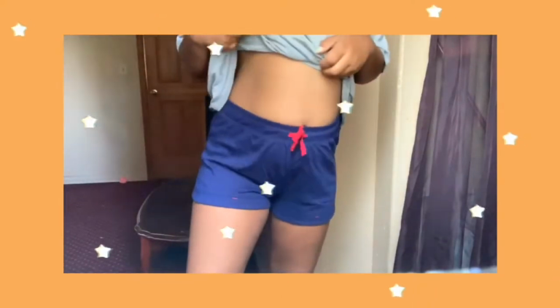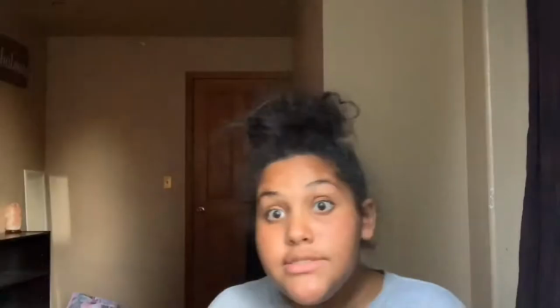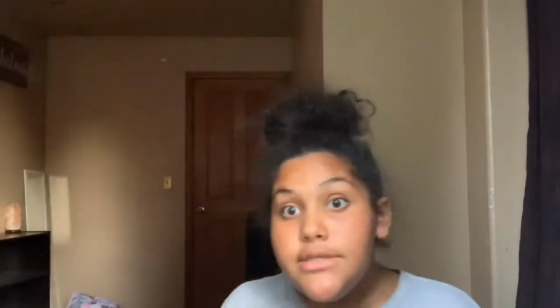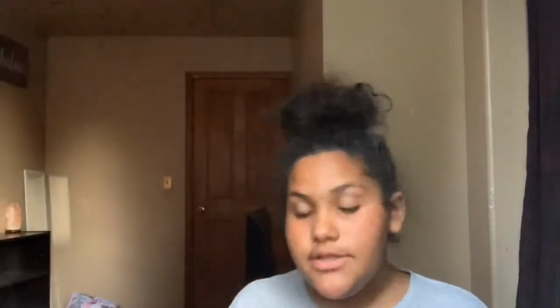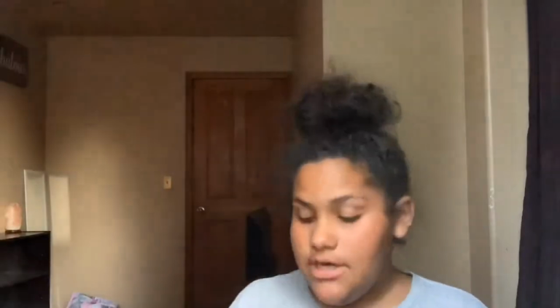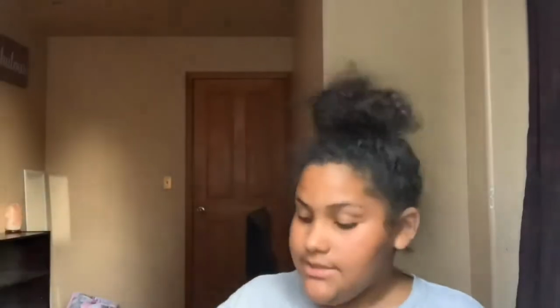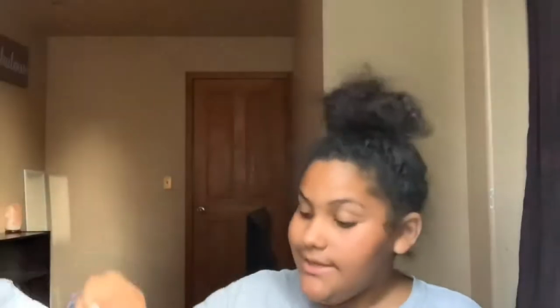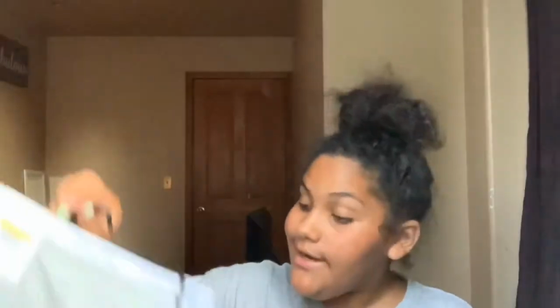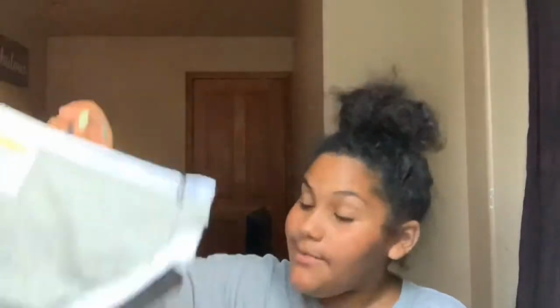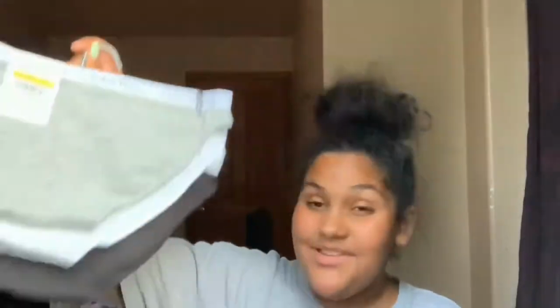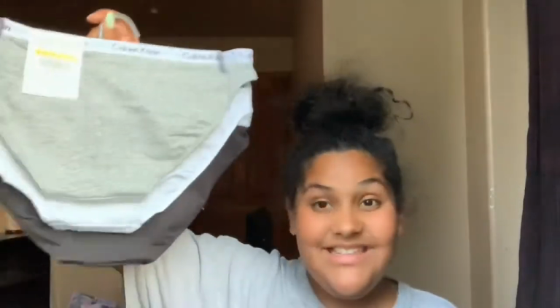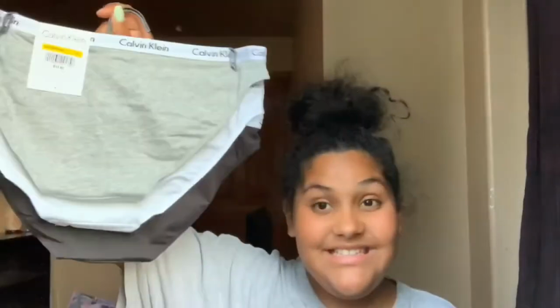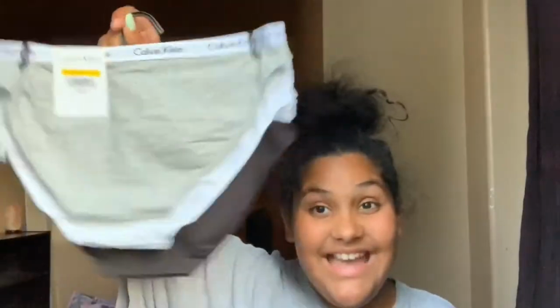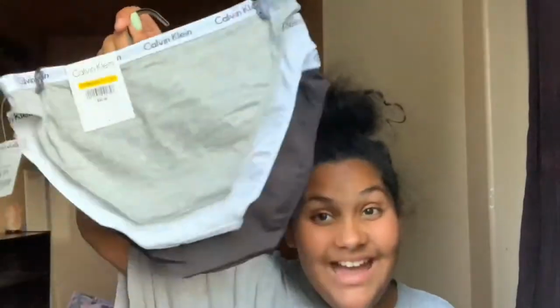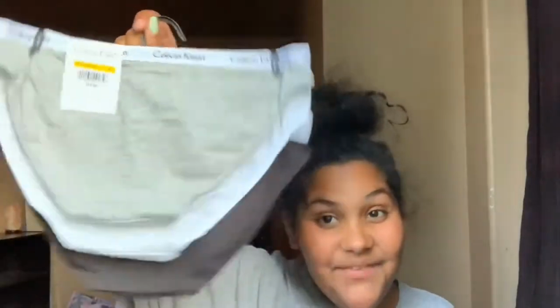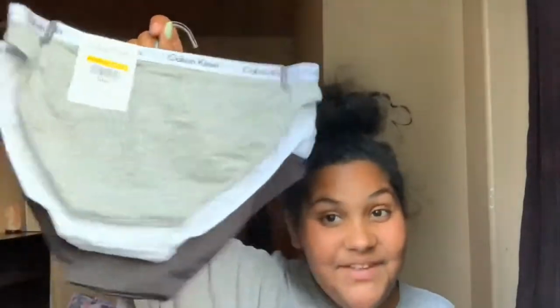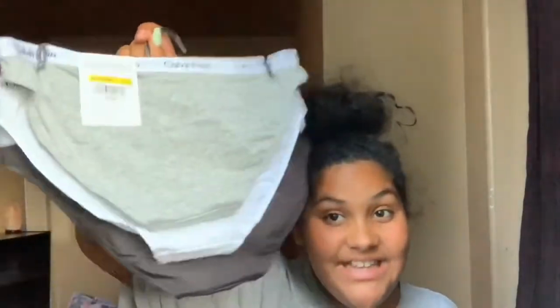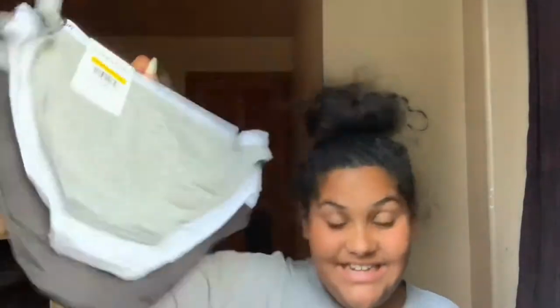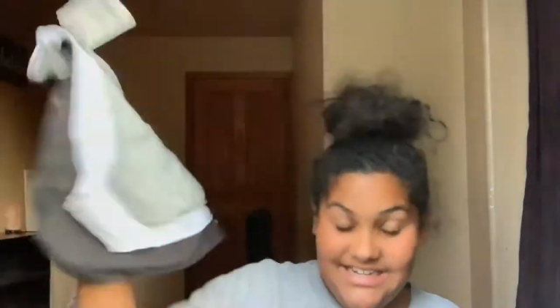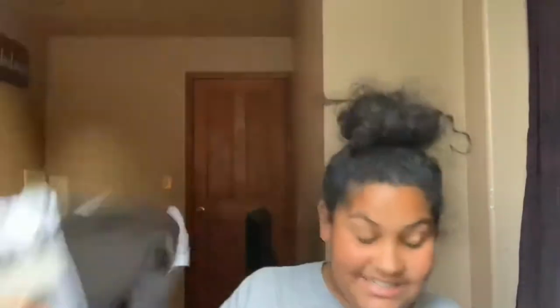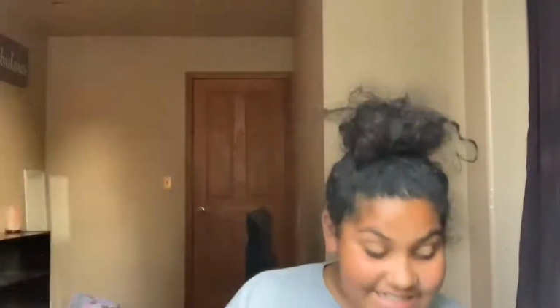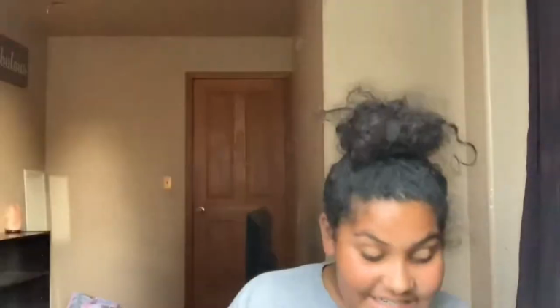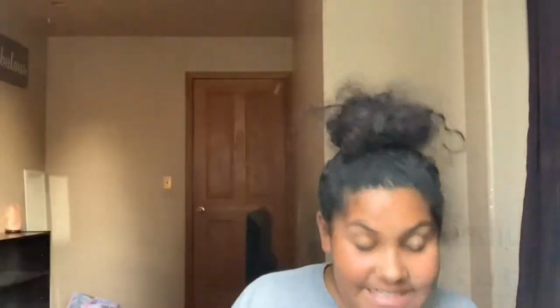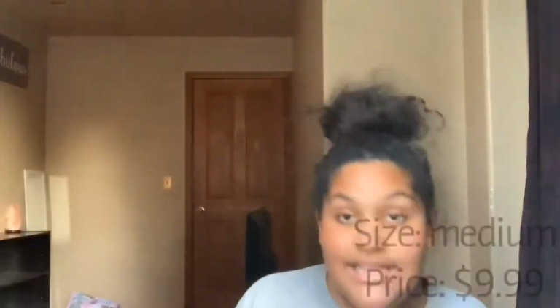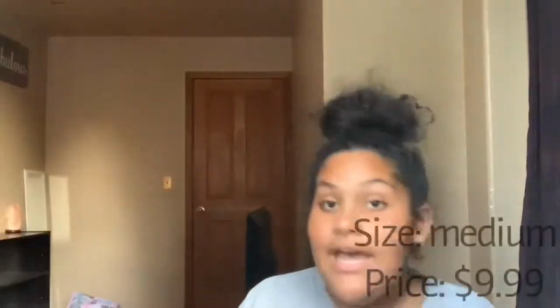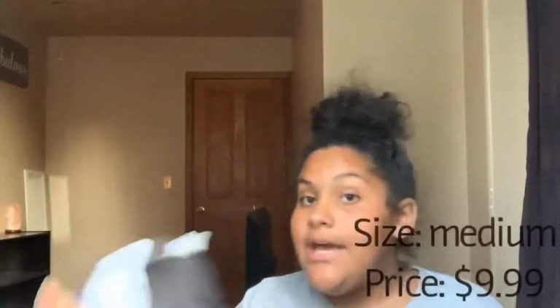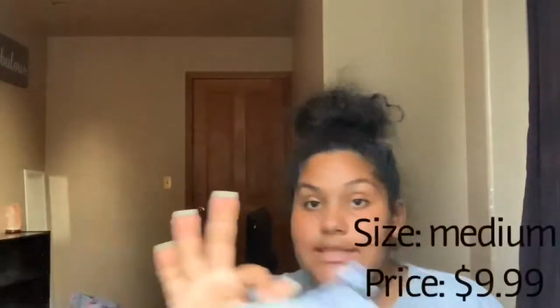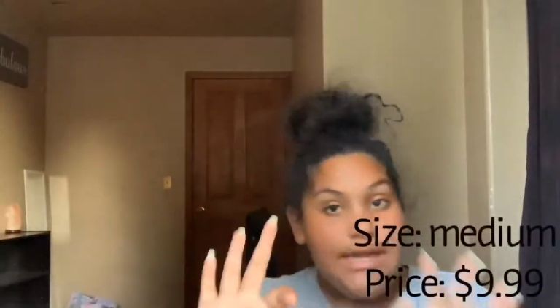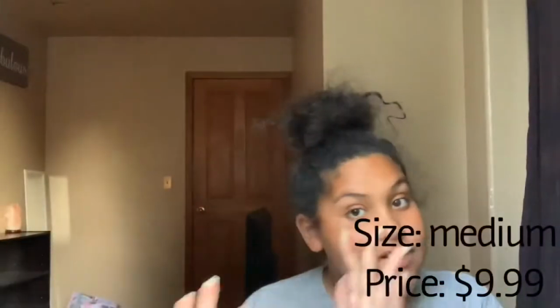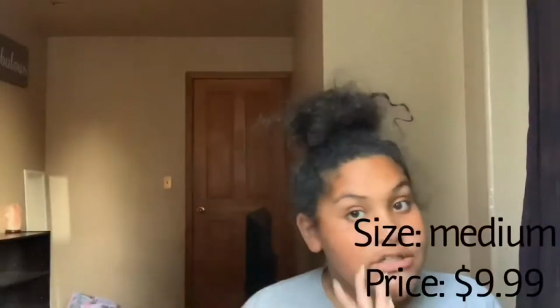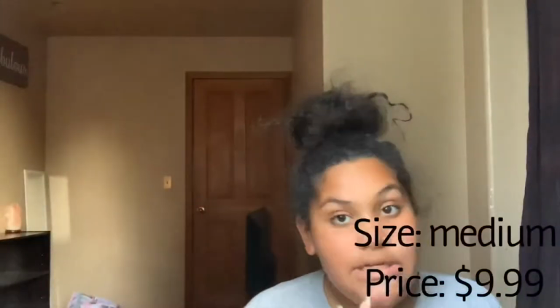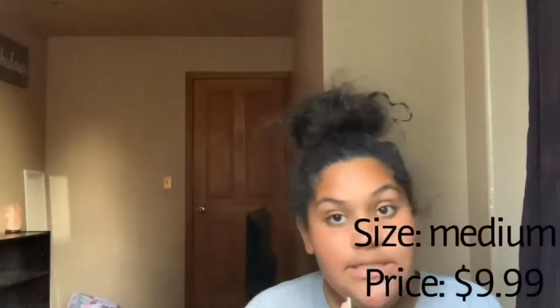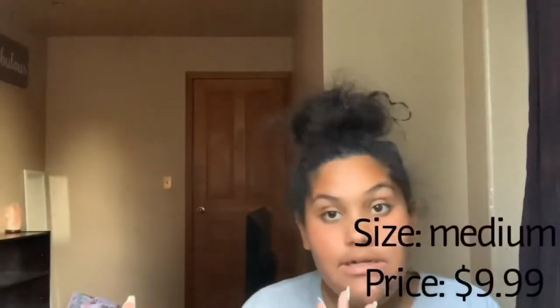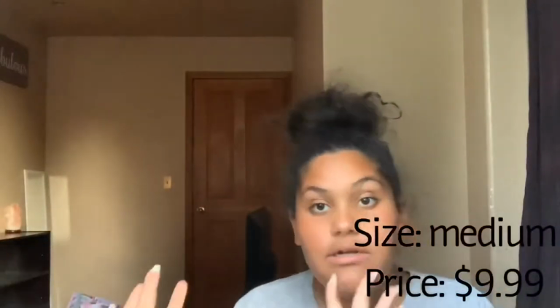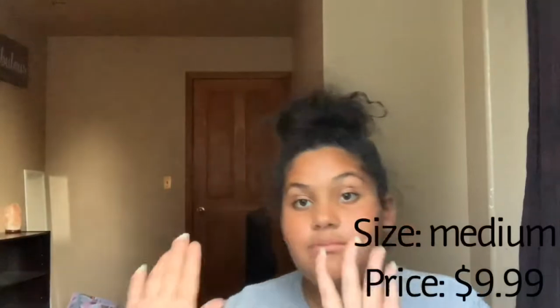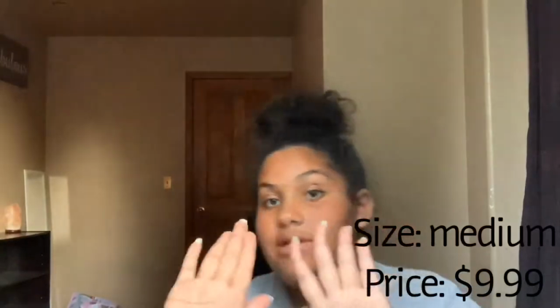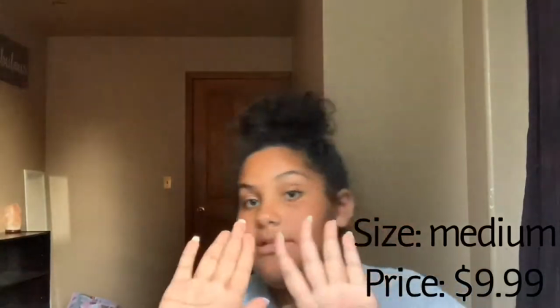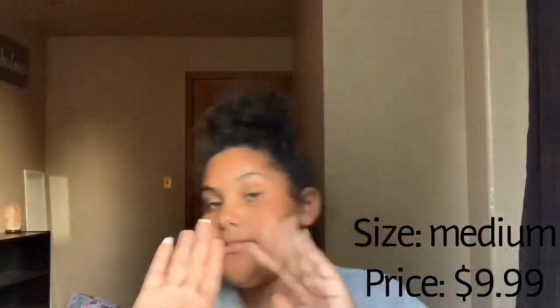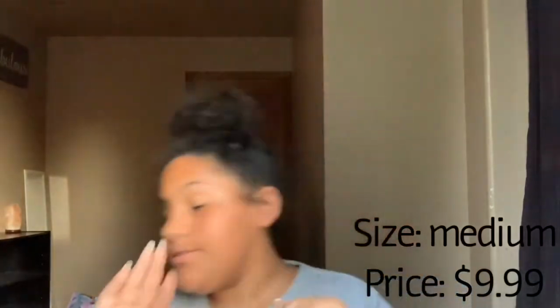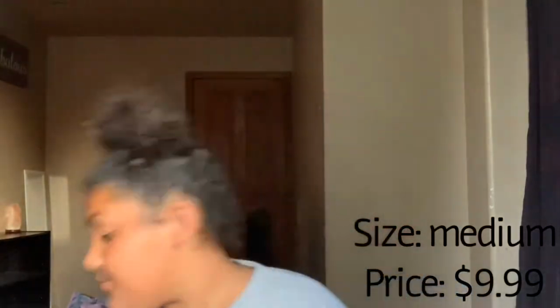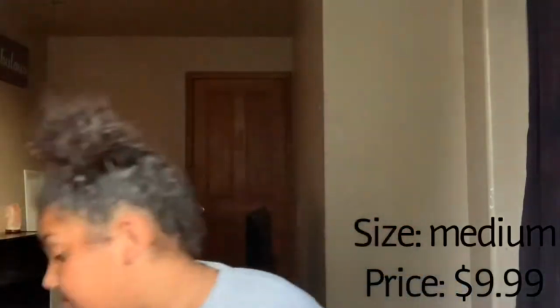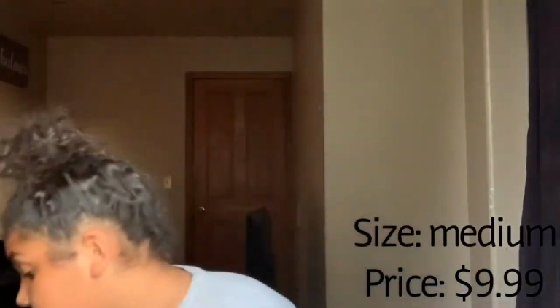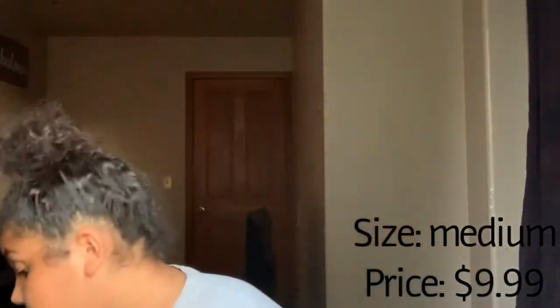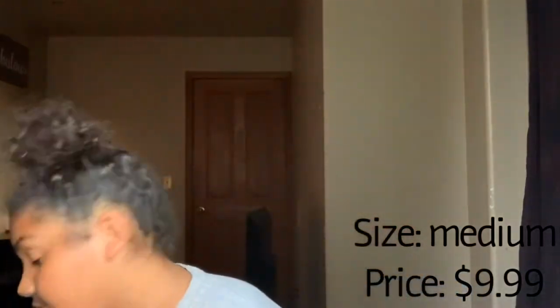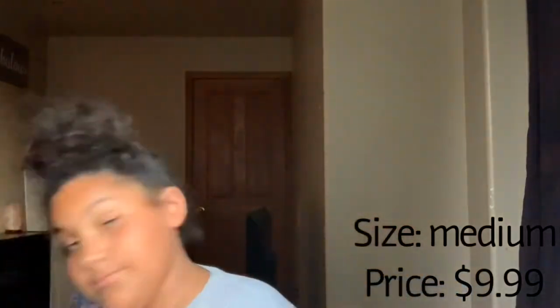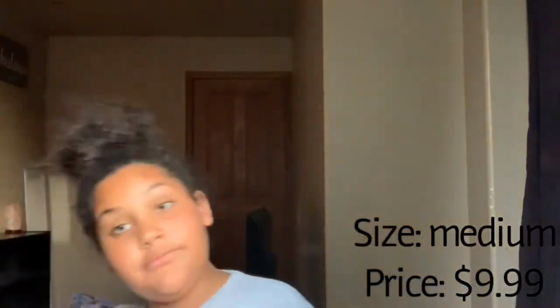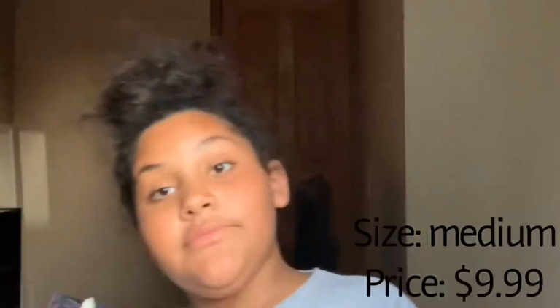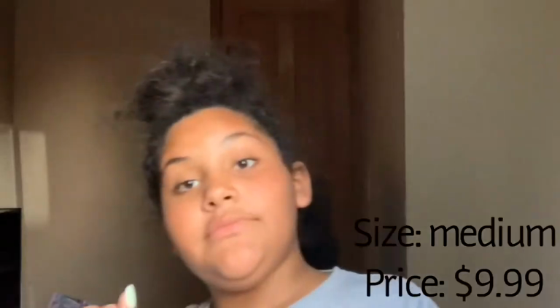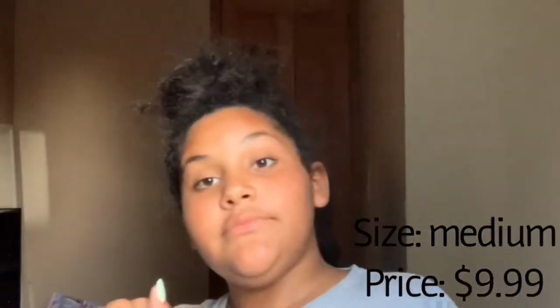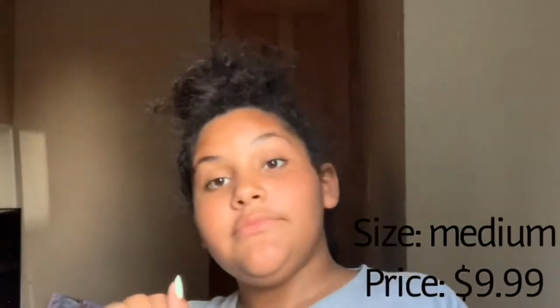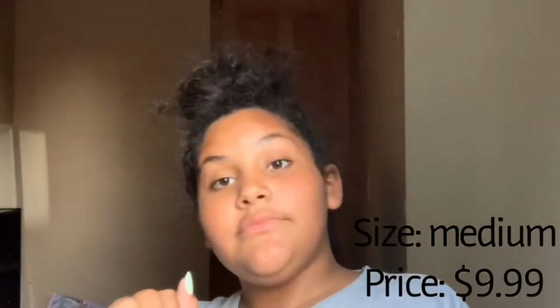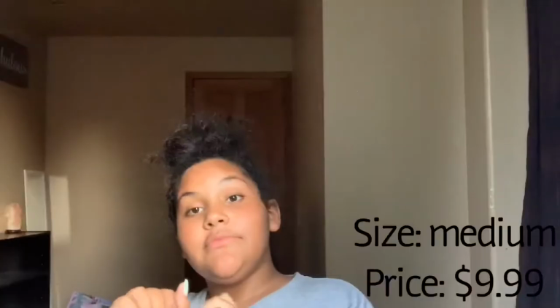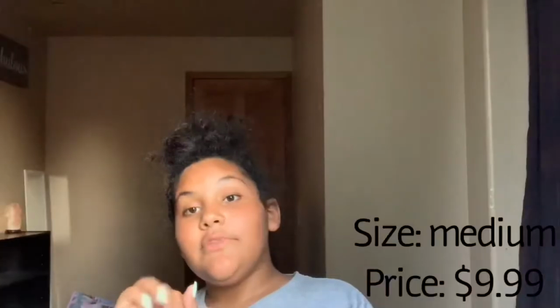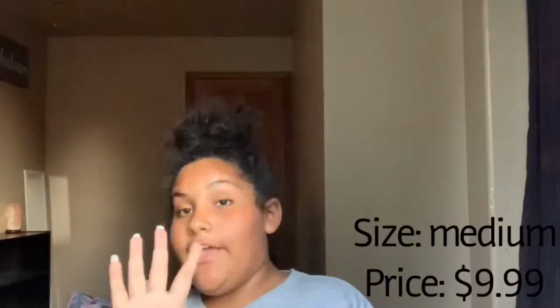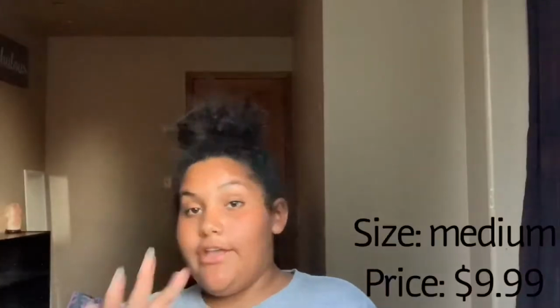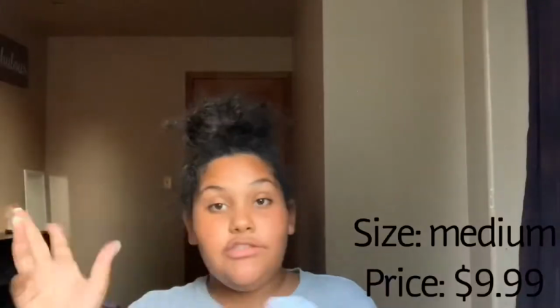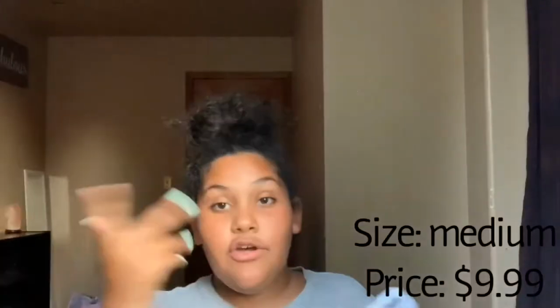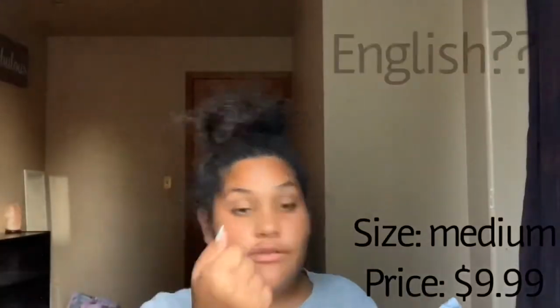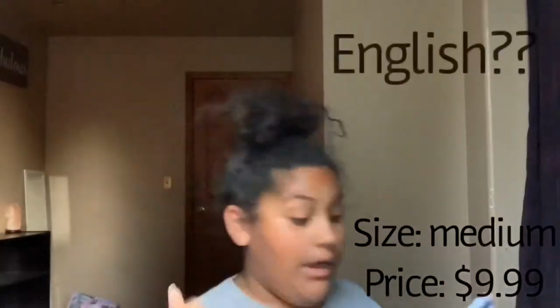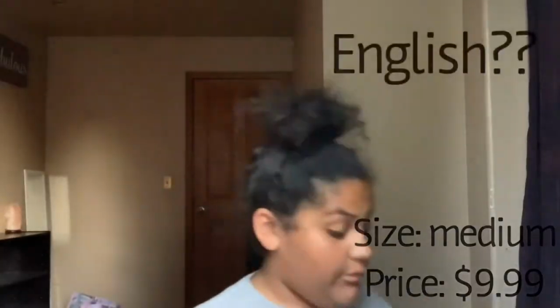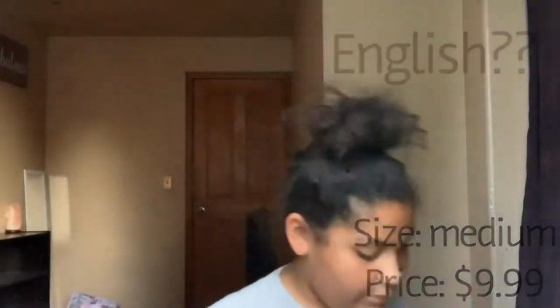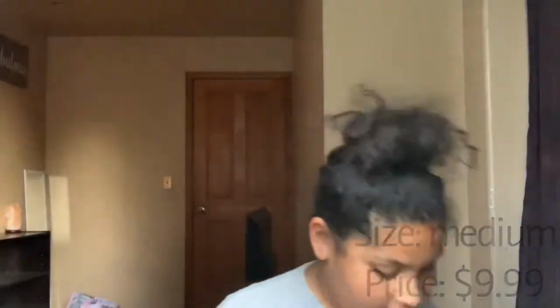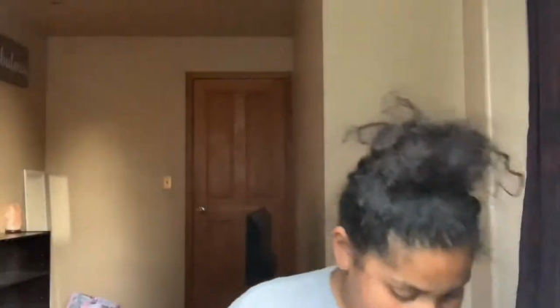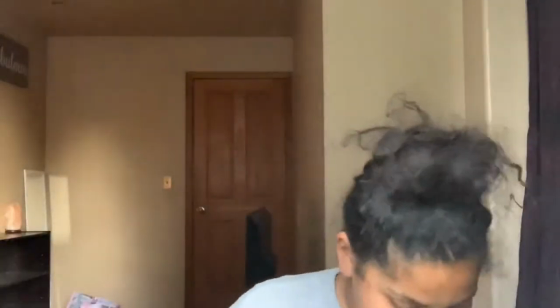The next thing I got were these Calvin Klein undies. I'm not going to try these on because y'all know how that would look.